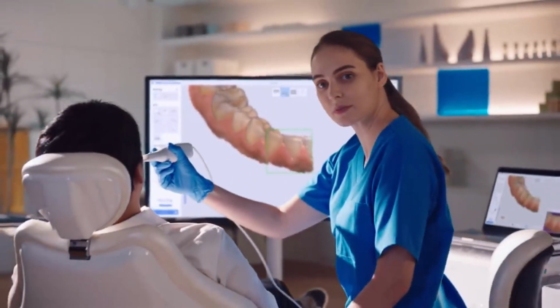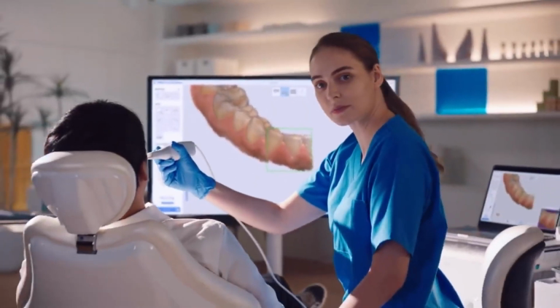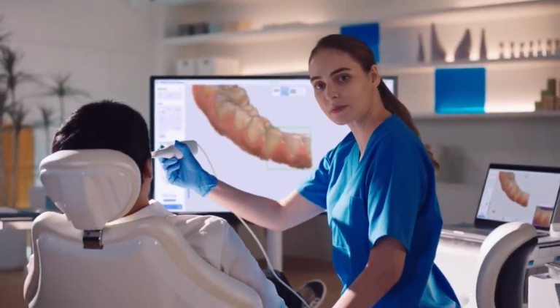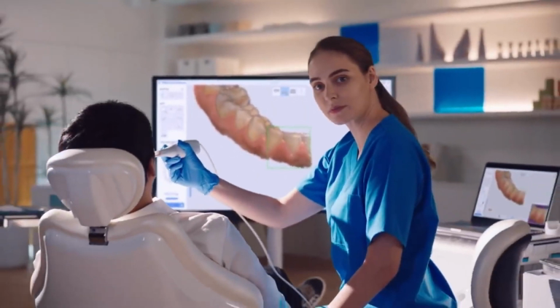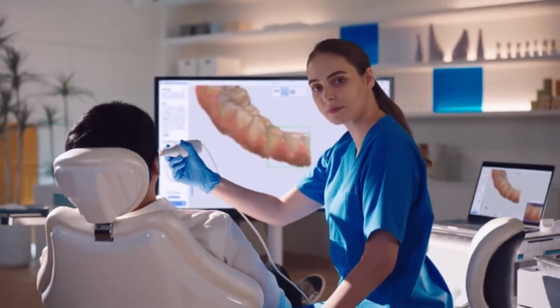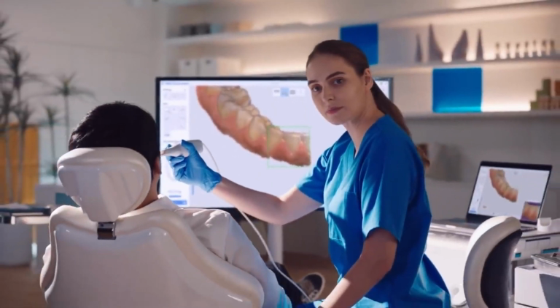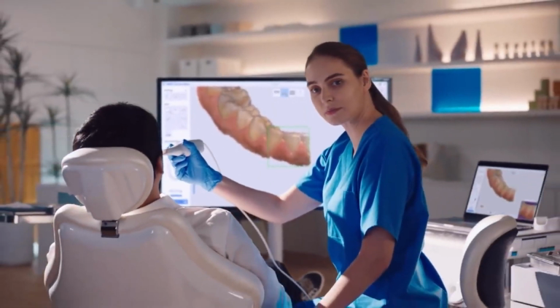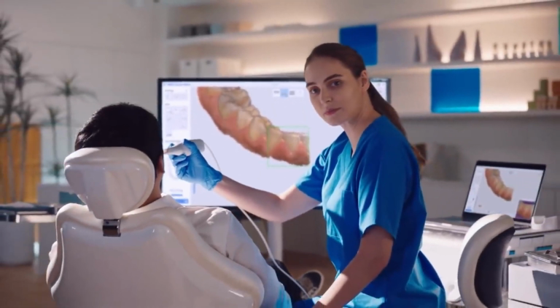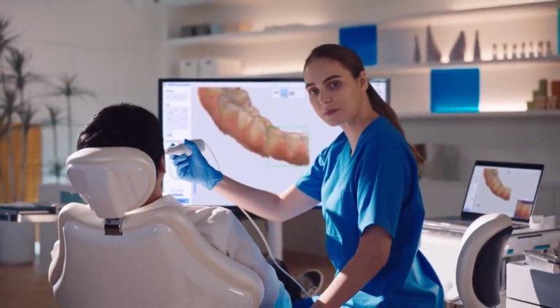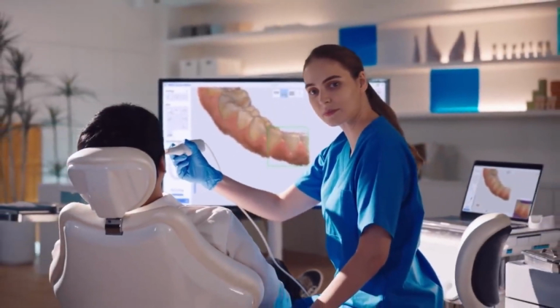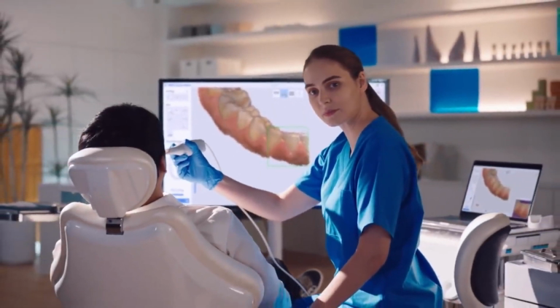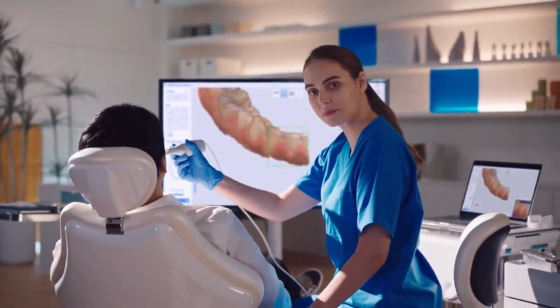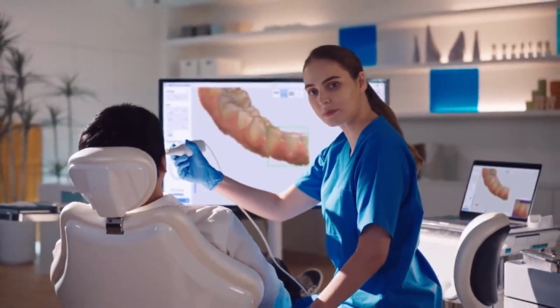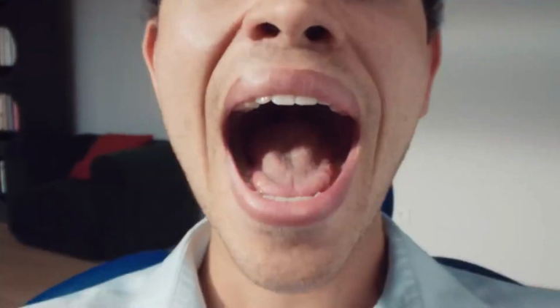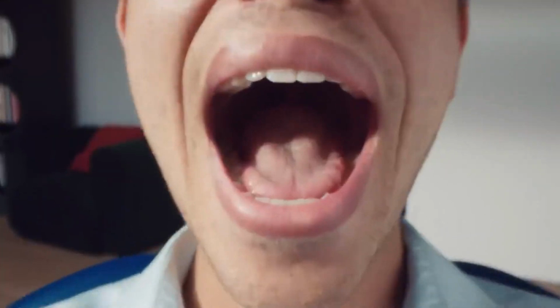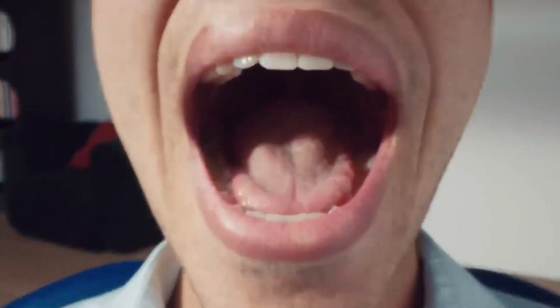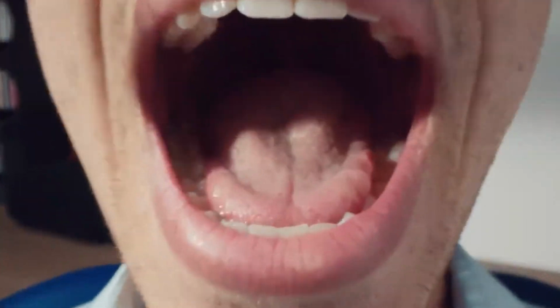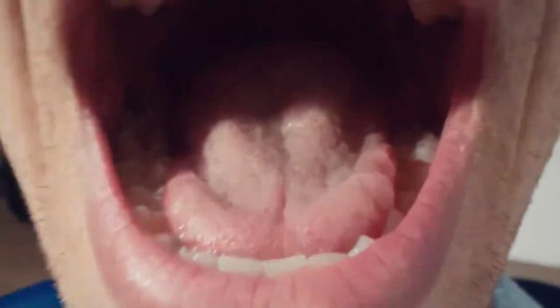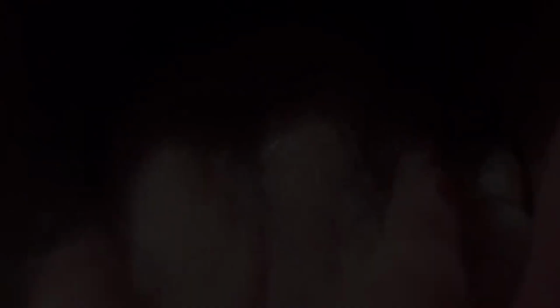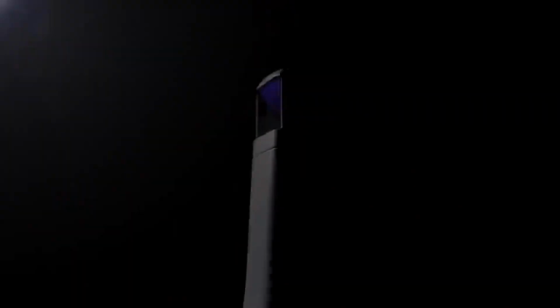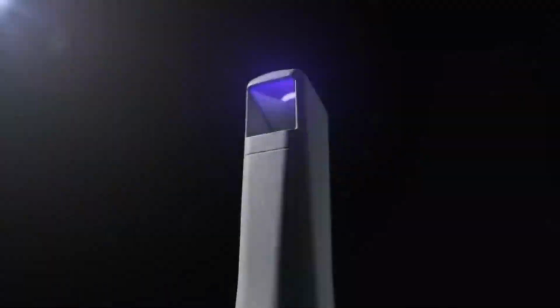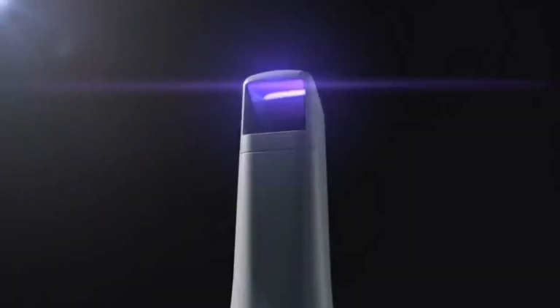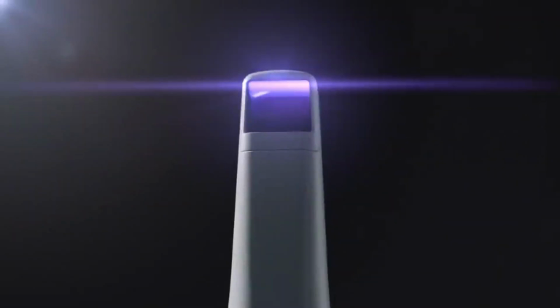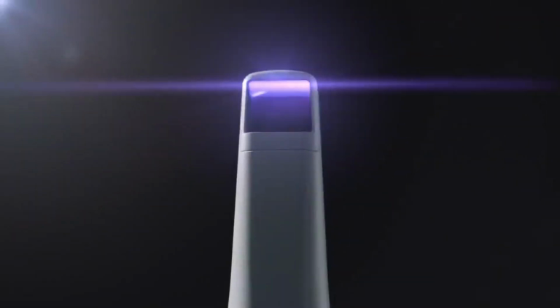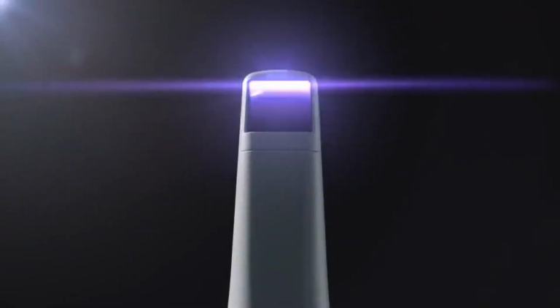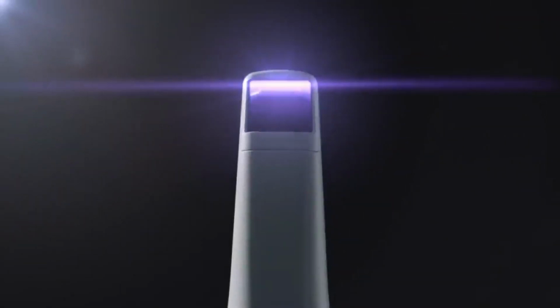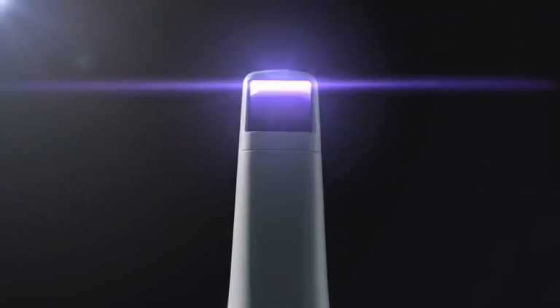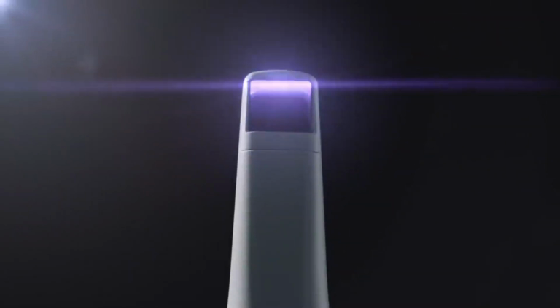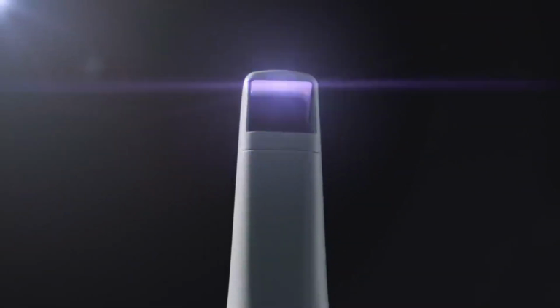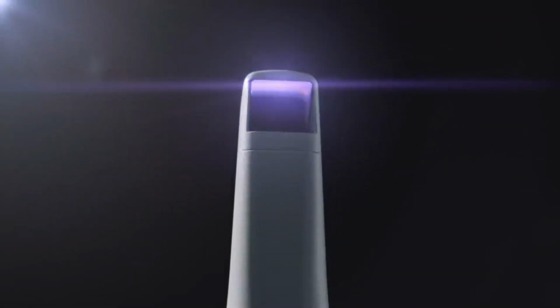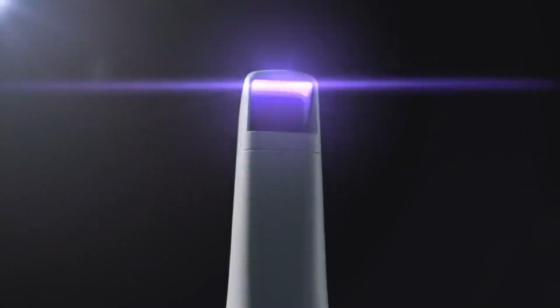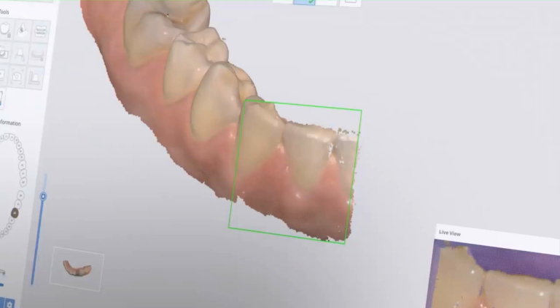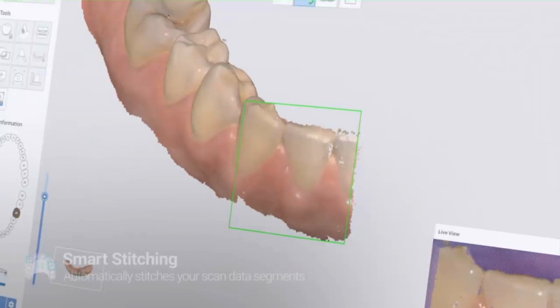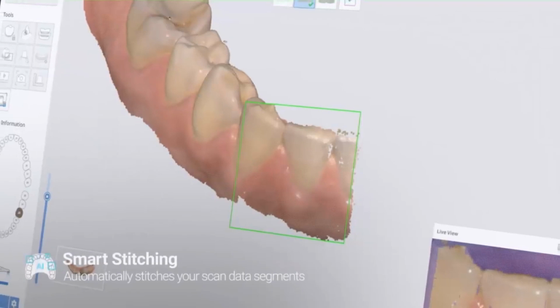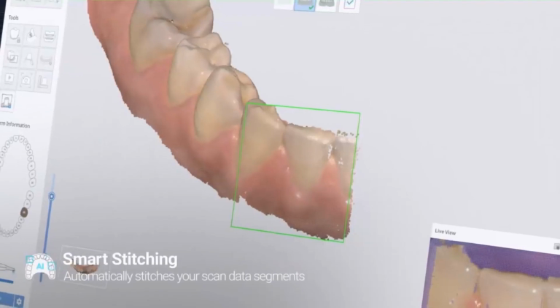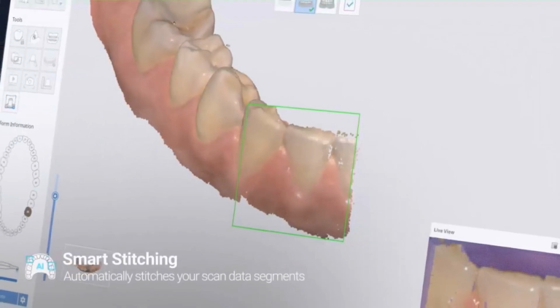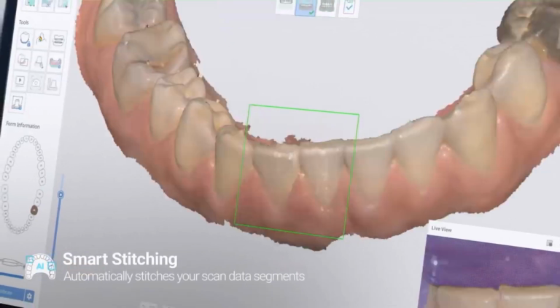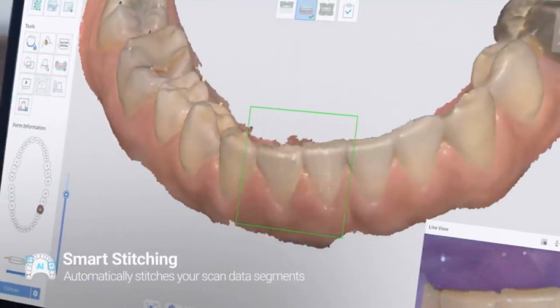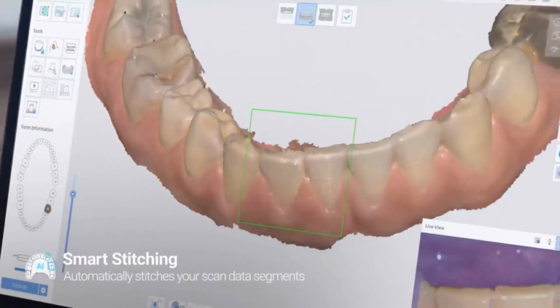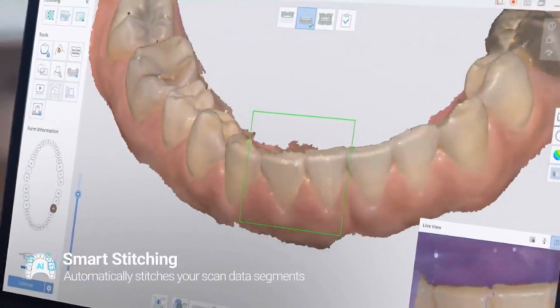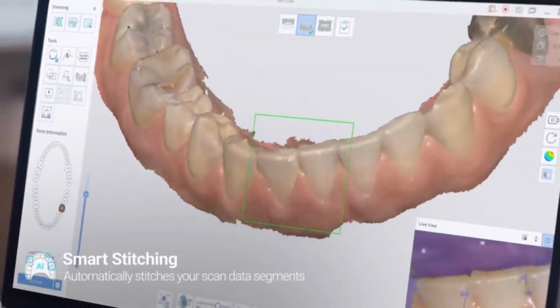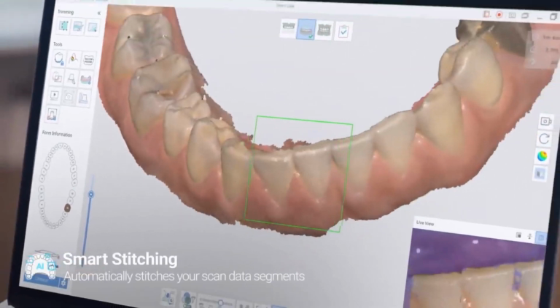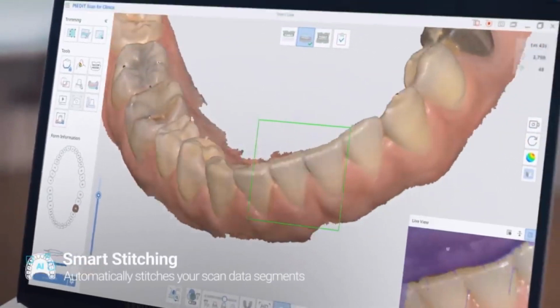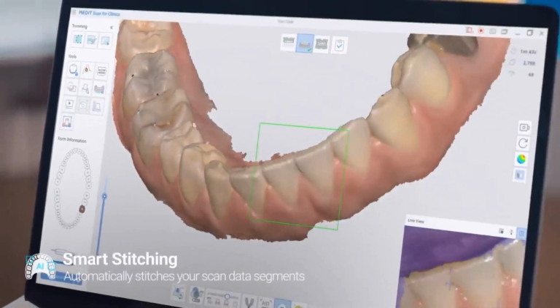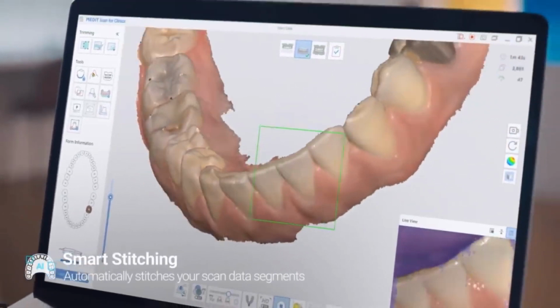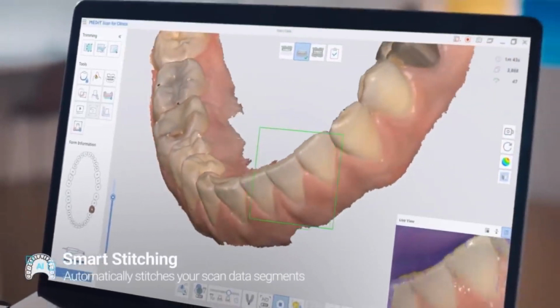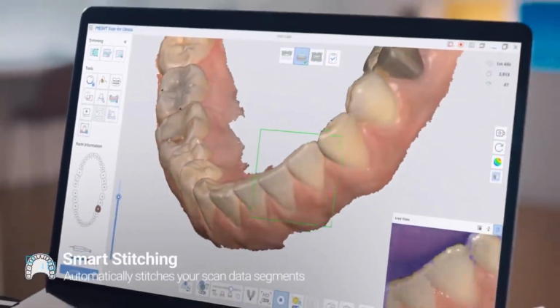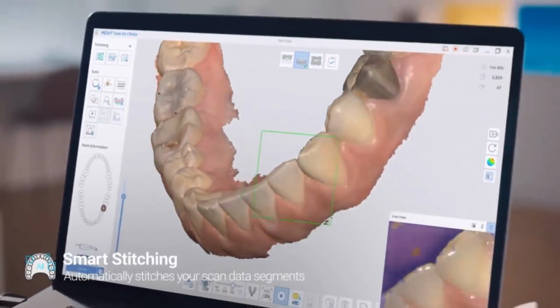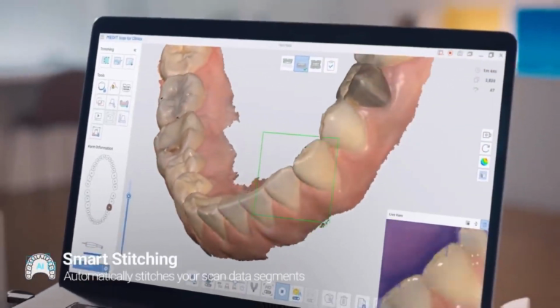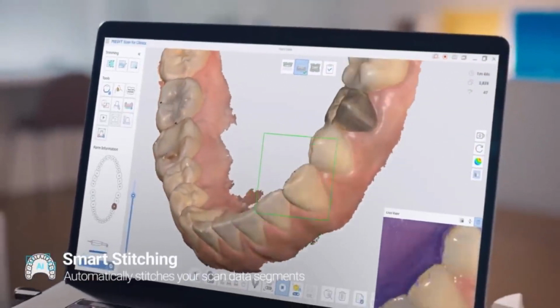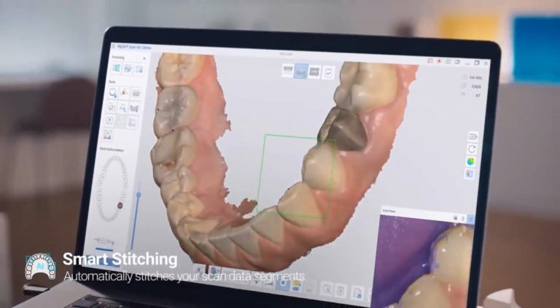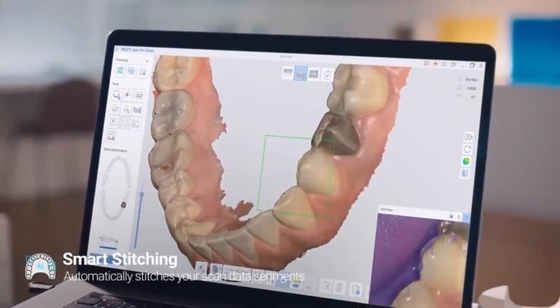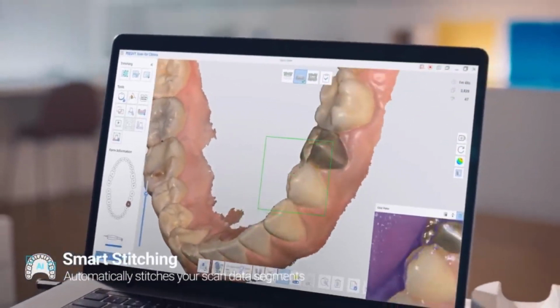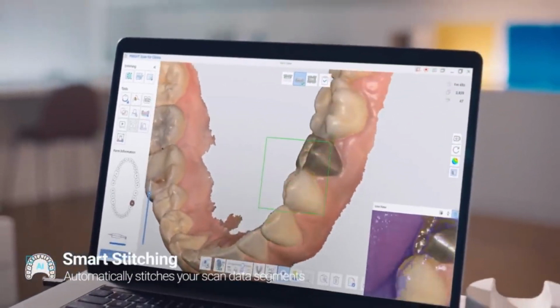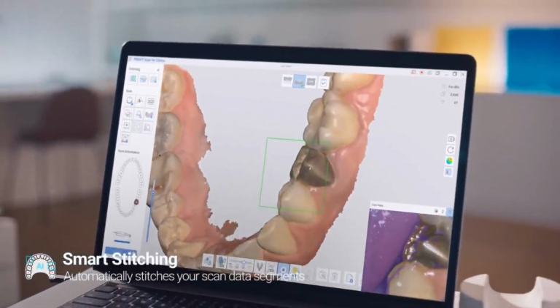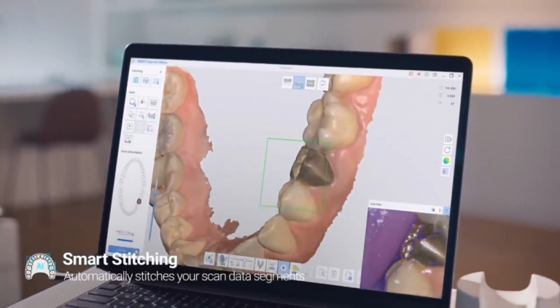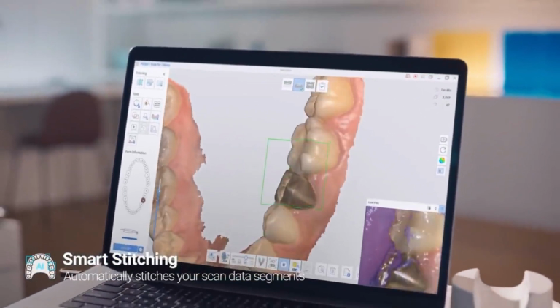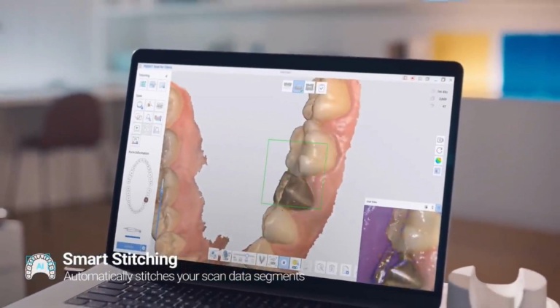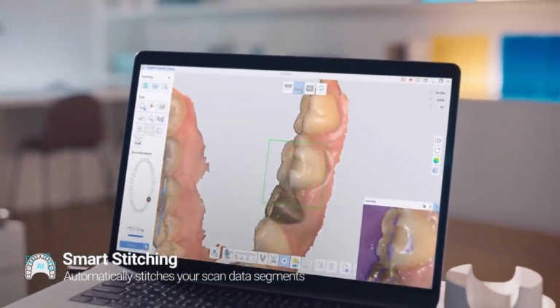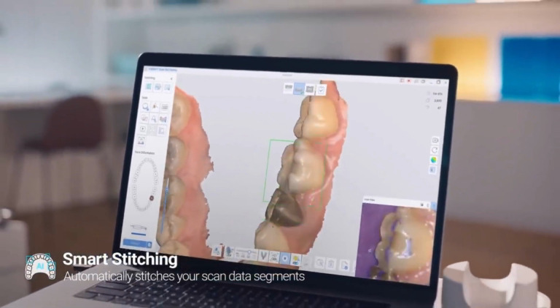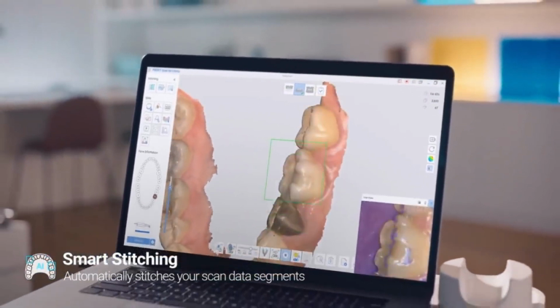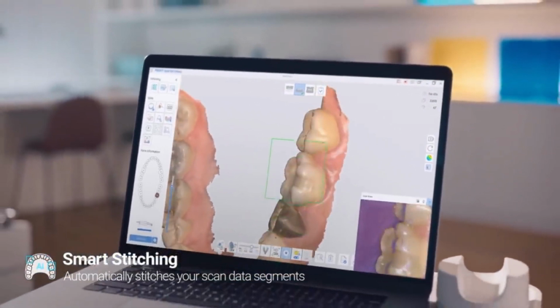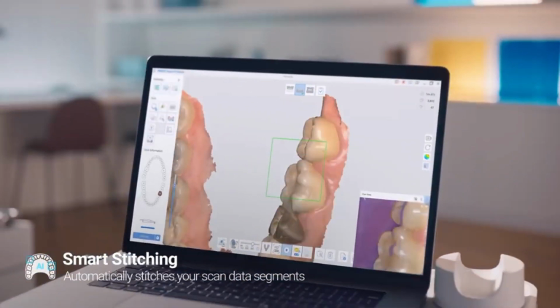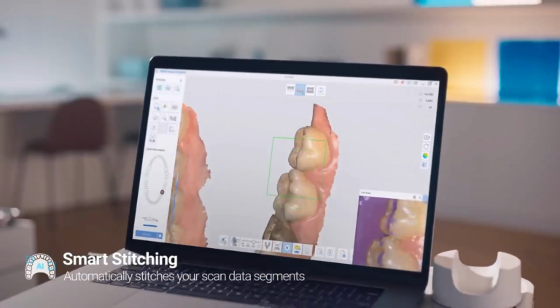Lost your scan path? No problem. Just start scanning anywhere with smart stitching. Regardless of the sequence, it'll put them all together.